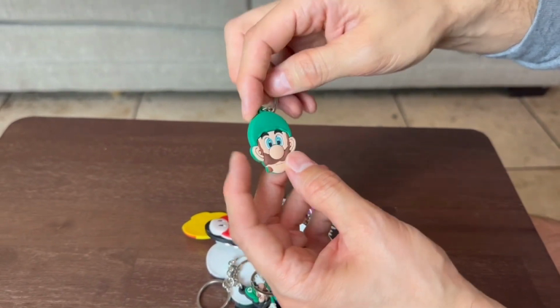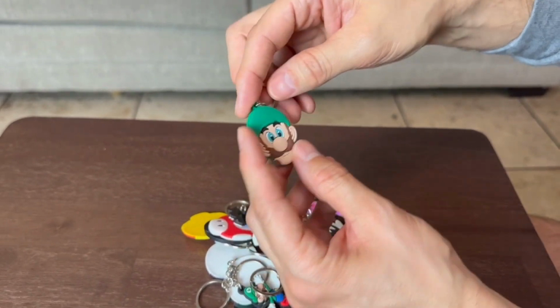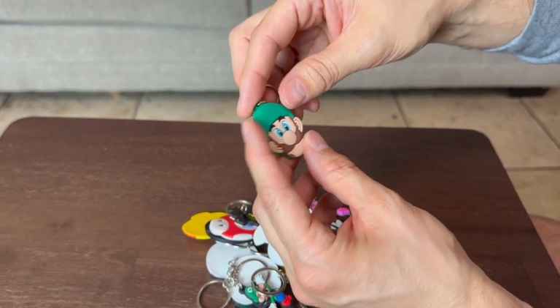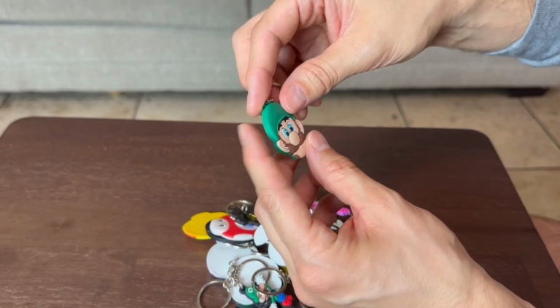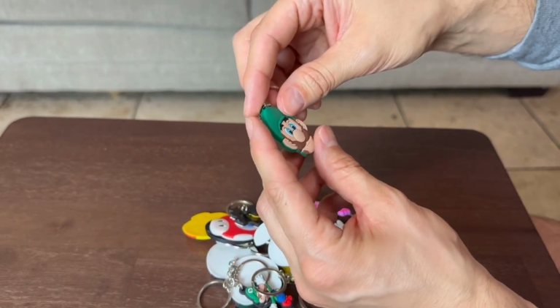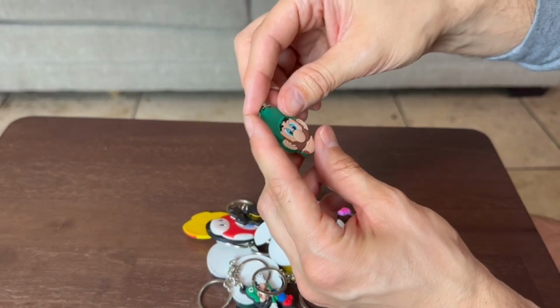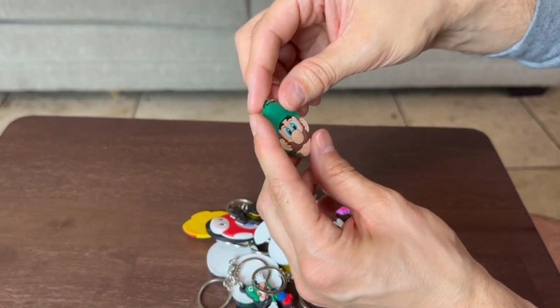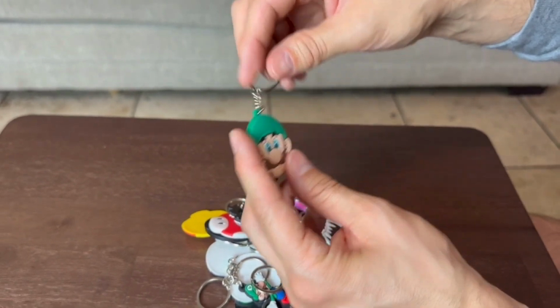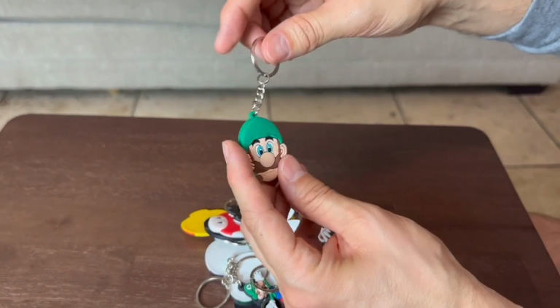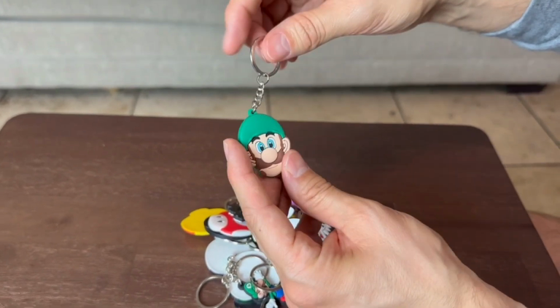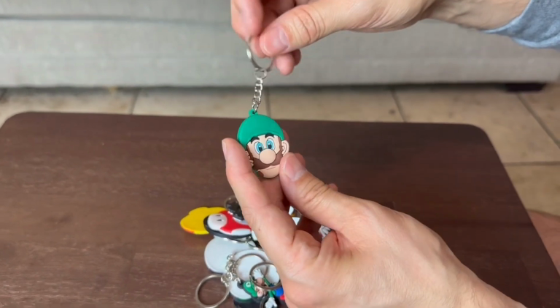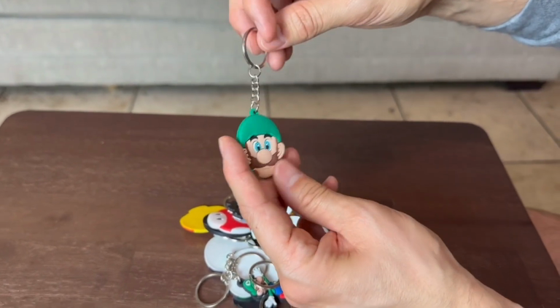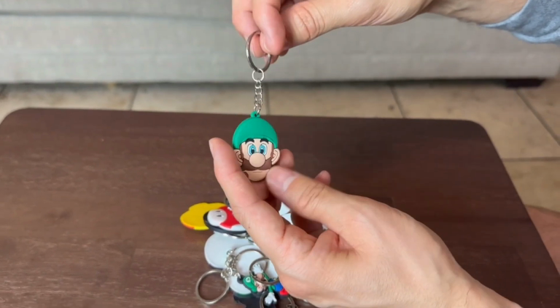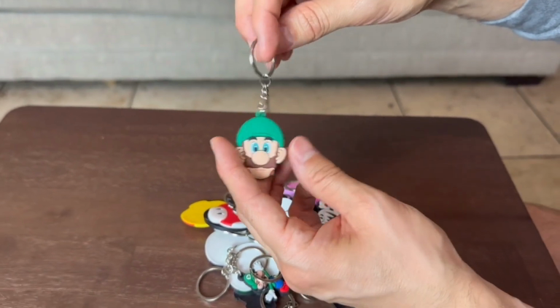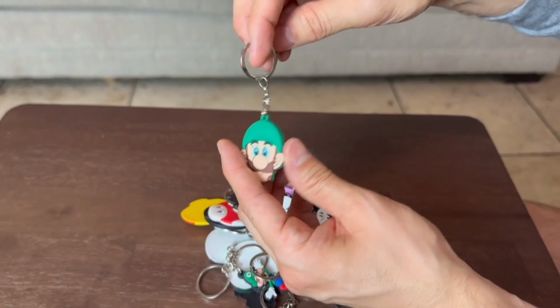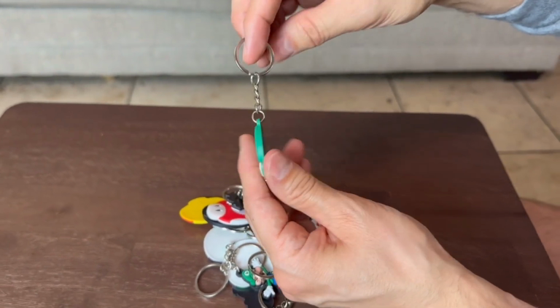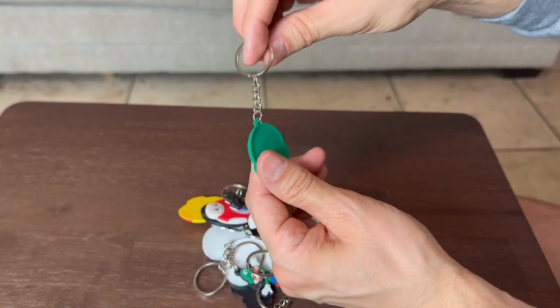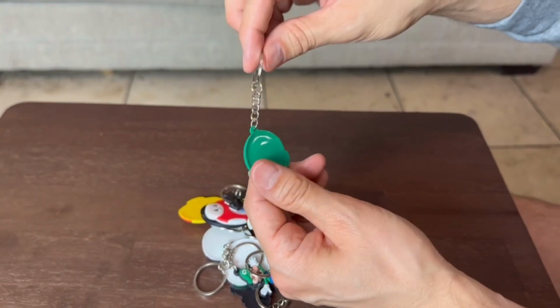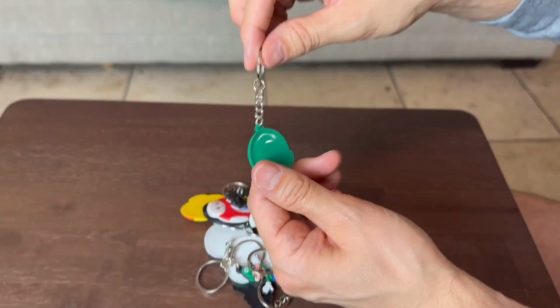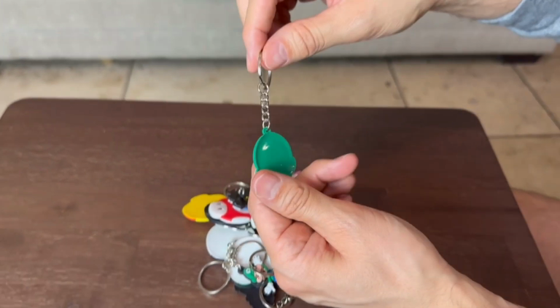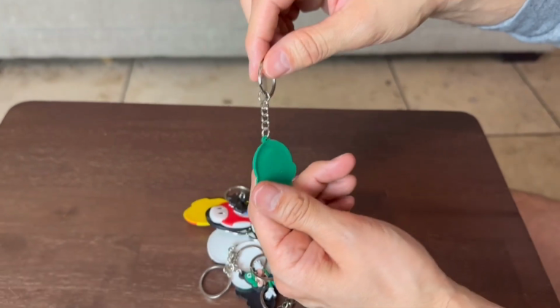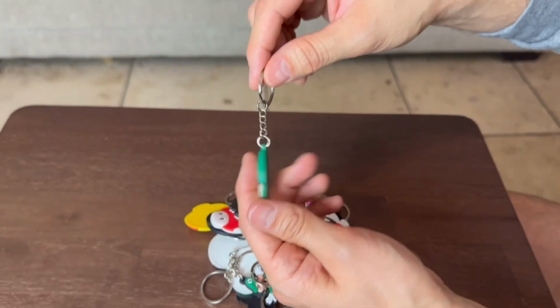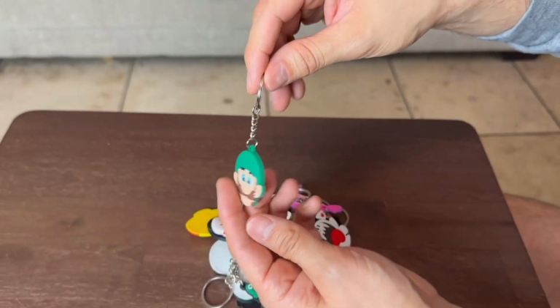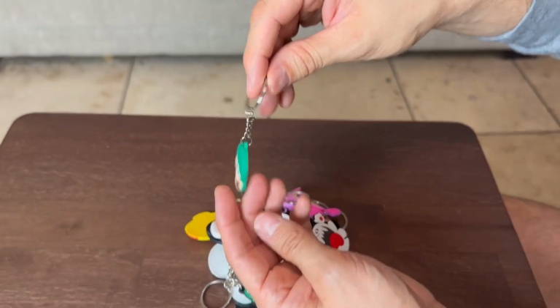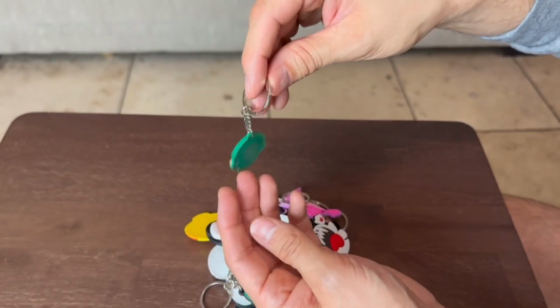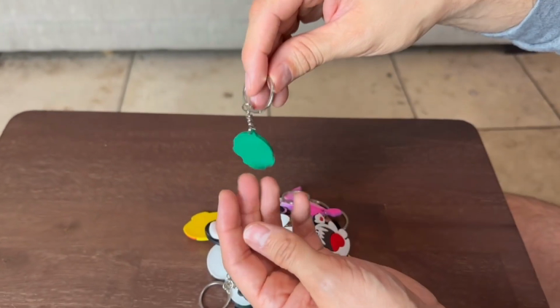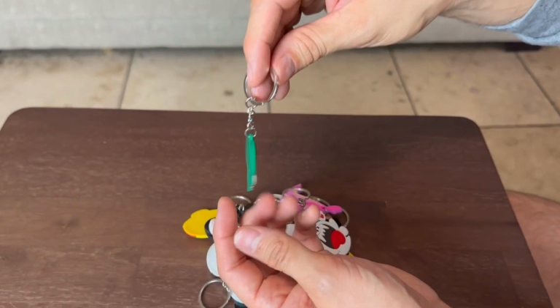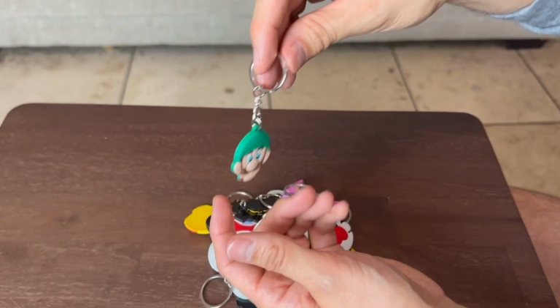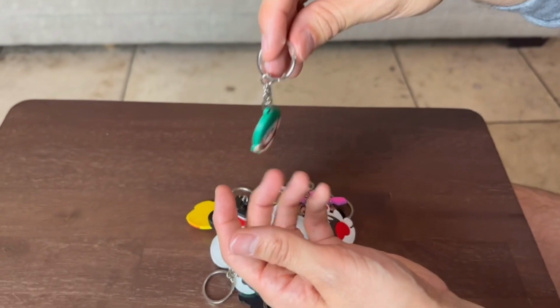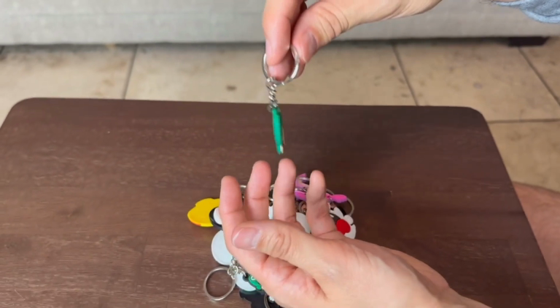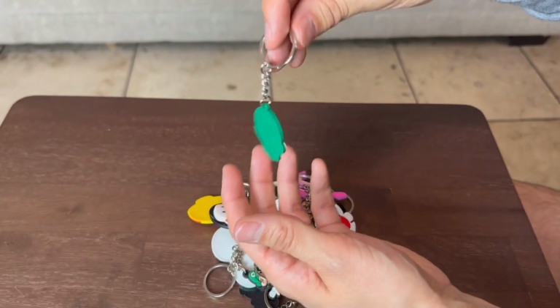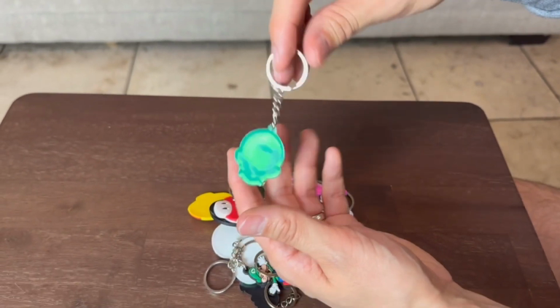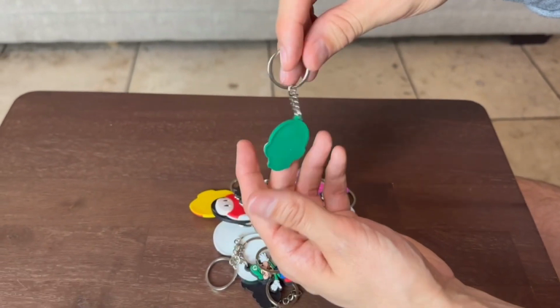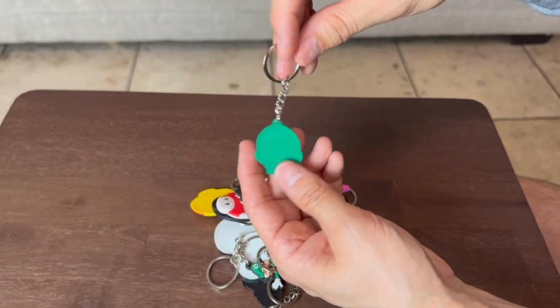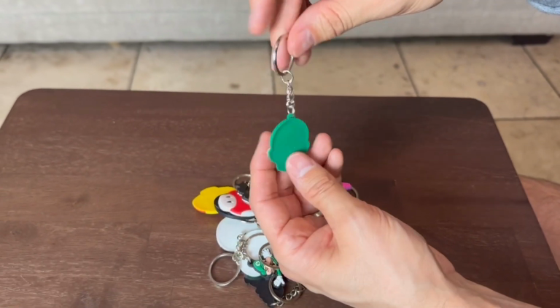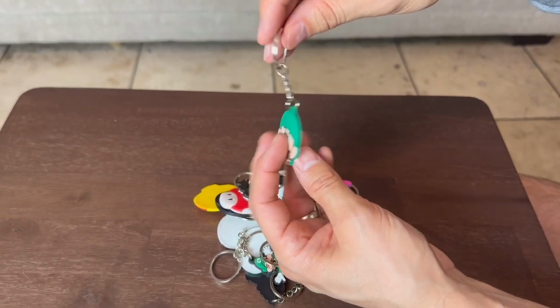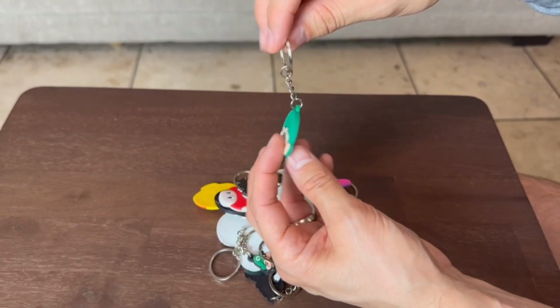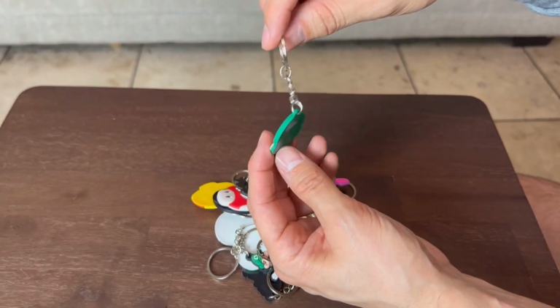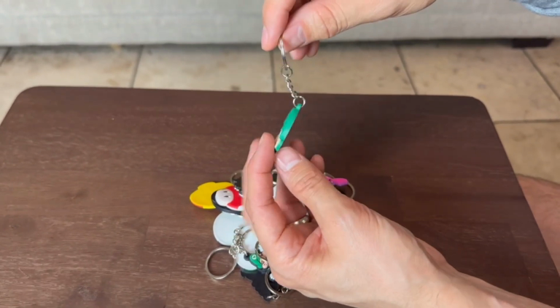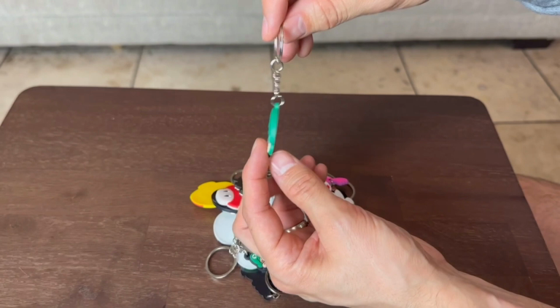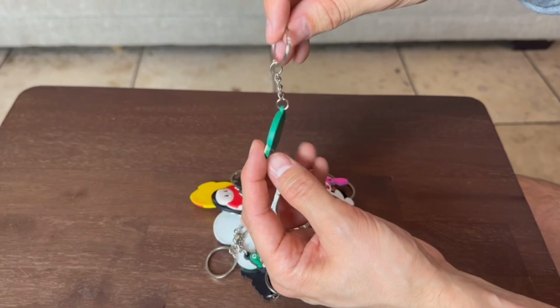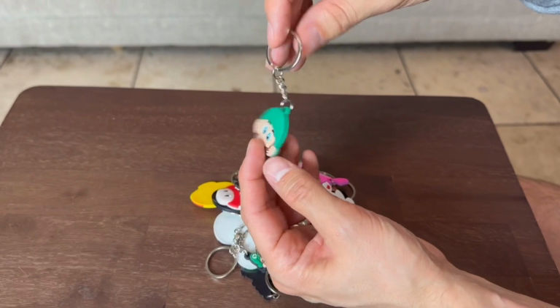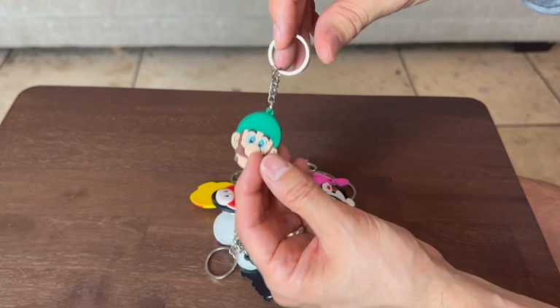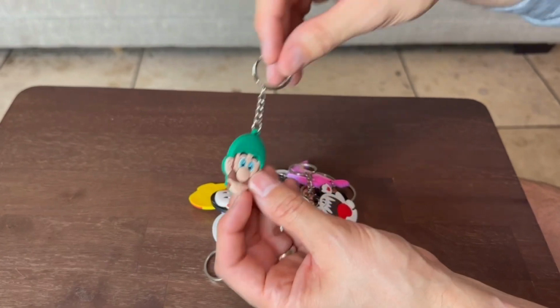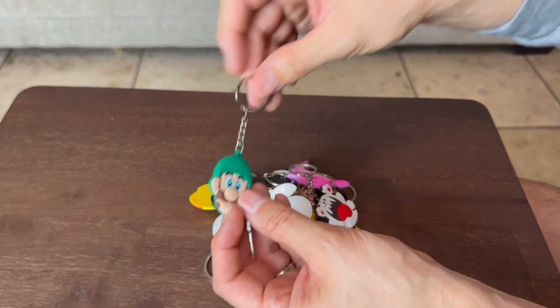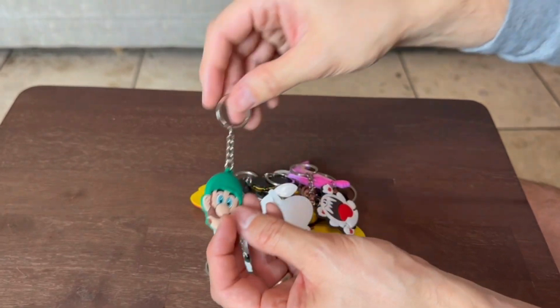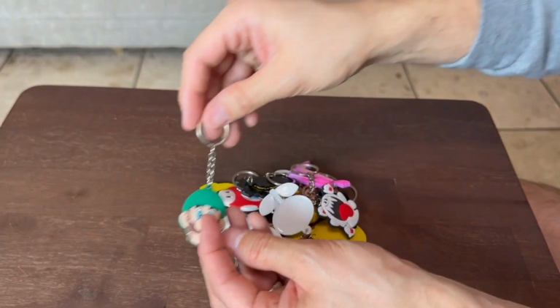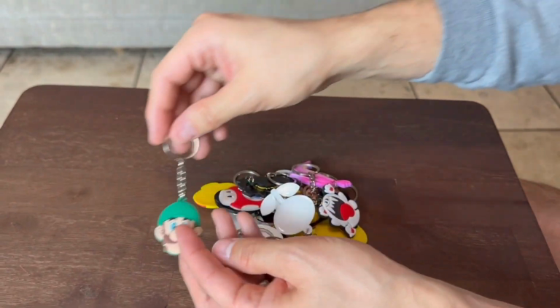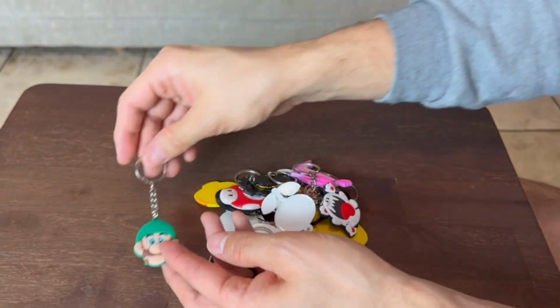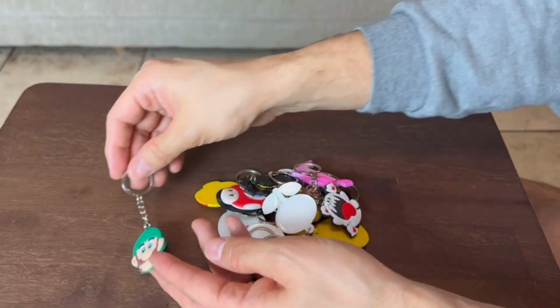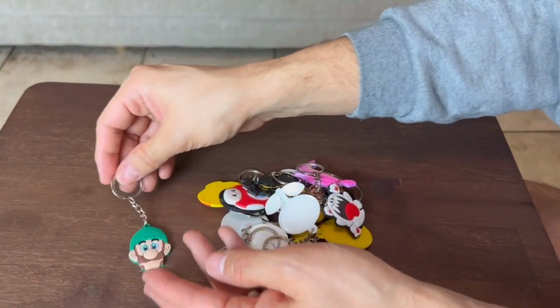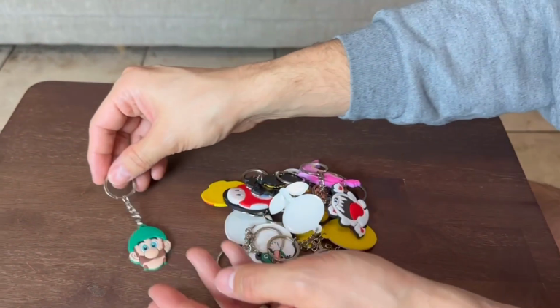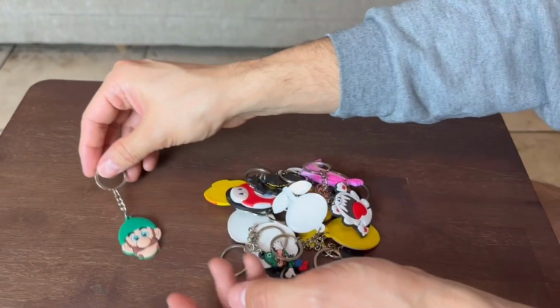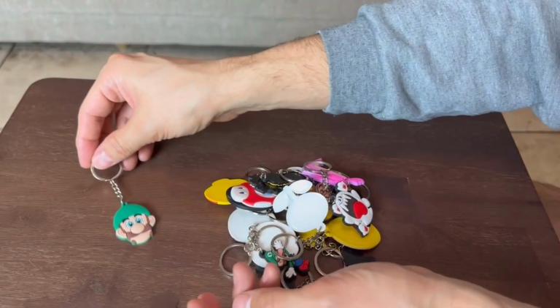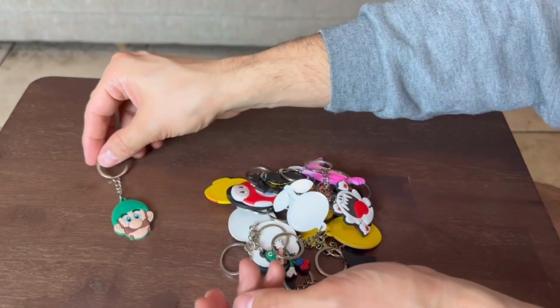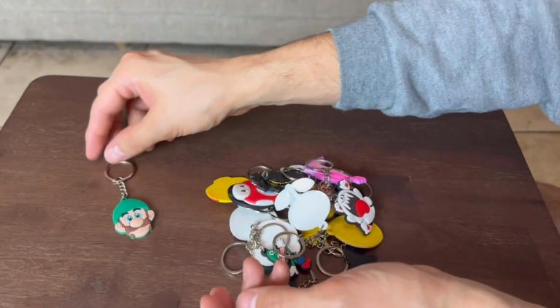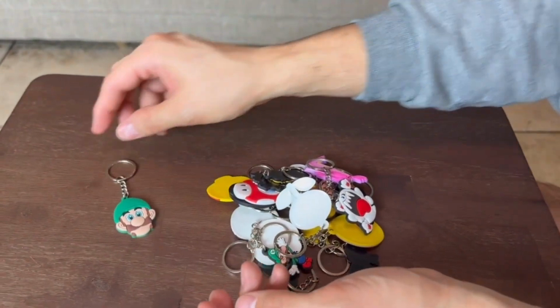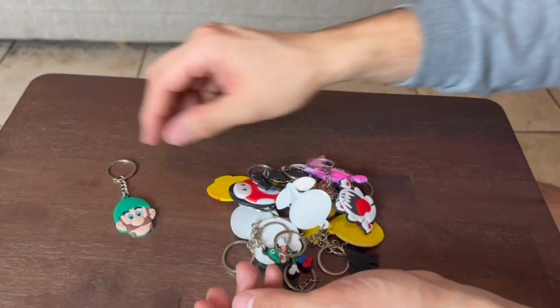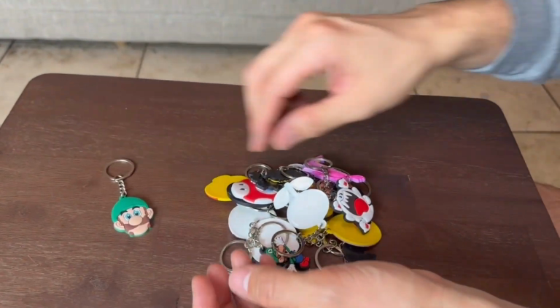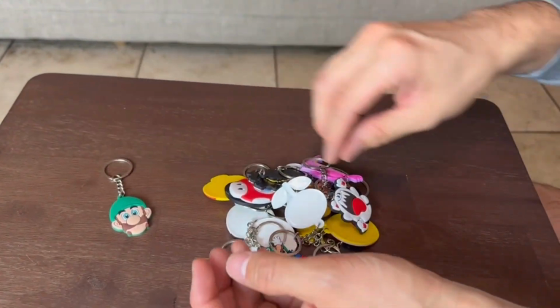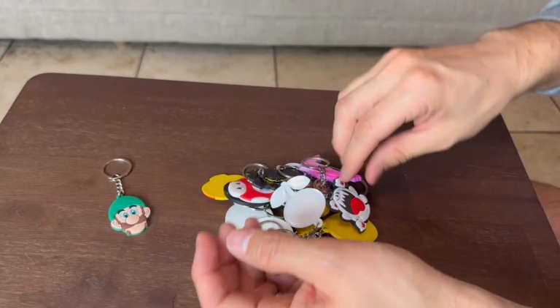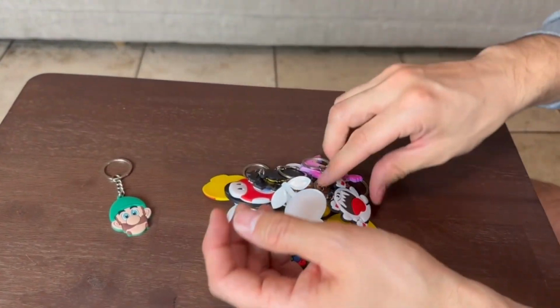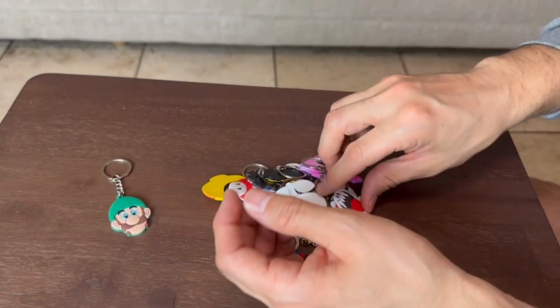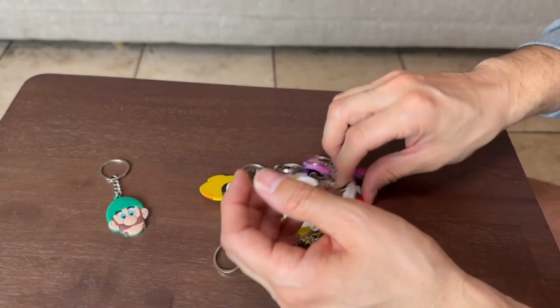We have my son's birthday party coming up and we're going to be throwing these inside. I think they're going to love them. So that is Luigi.